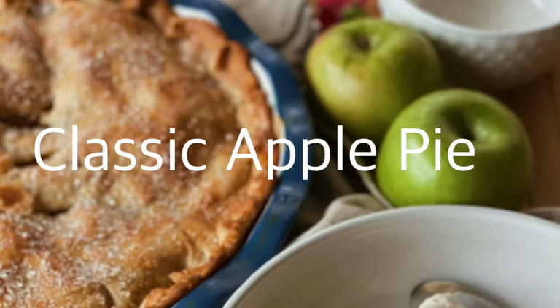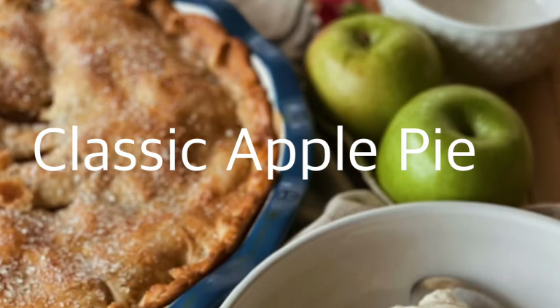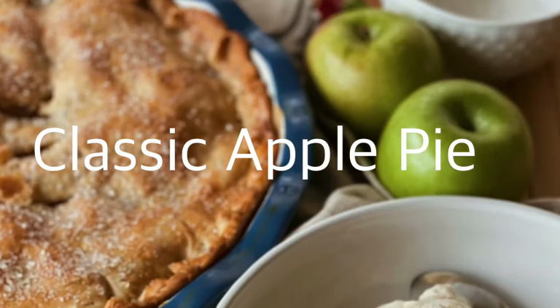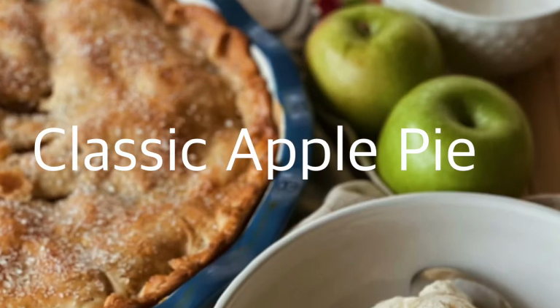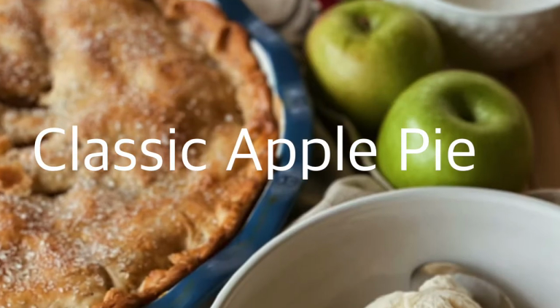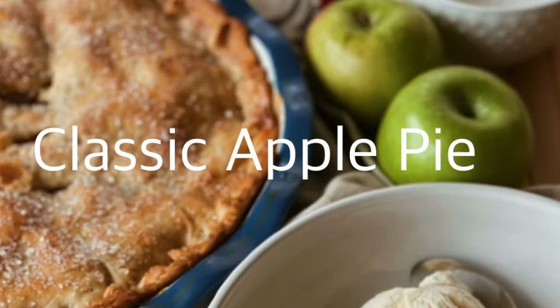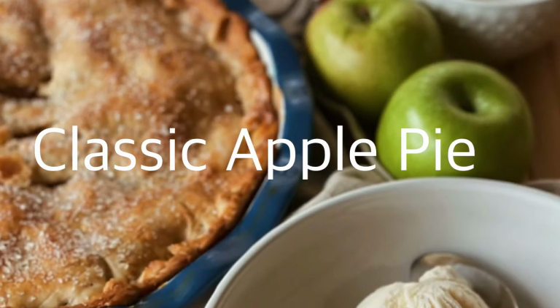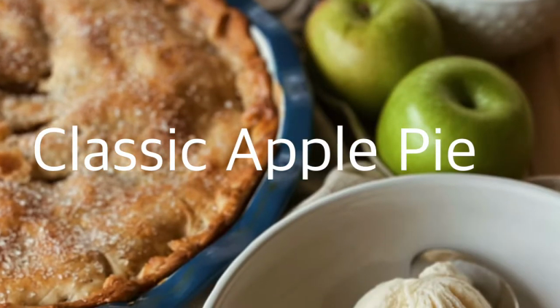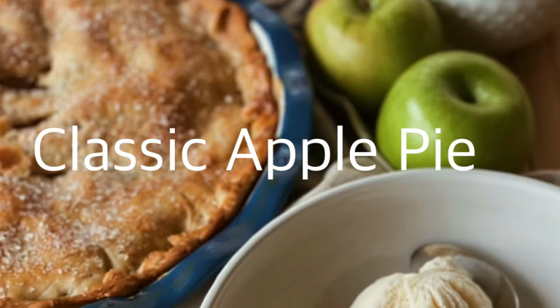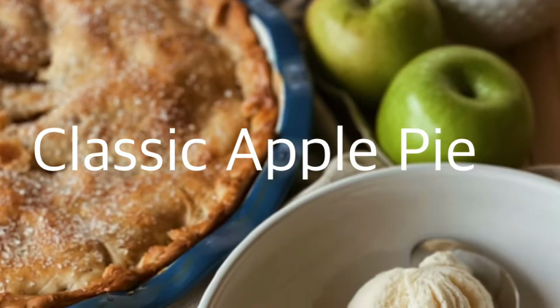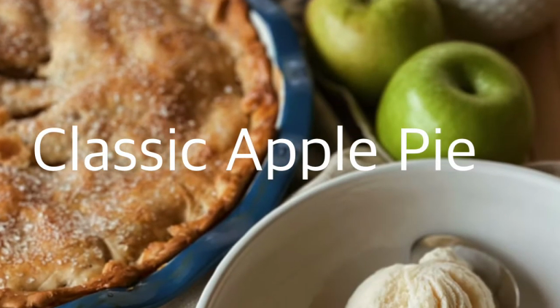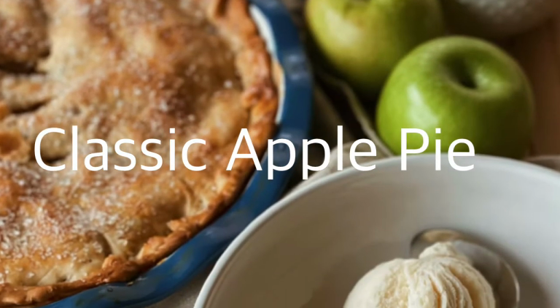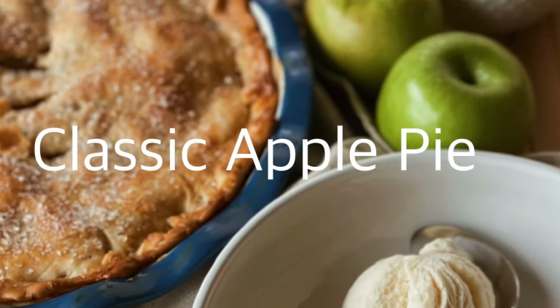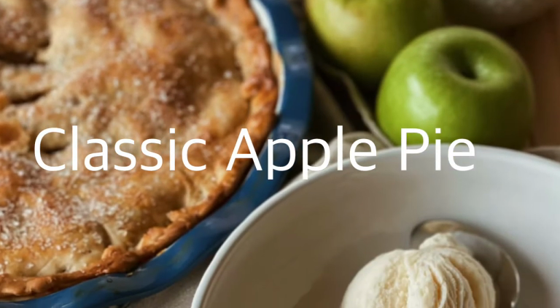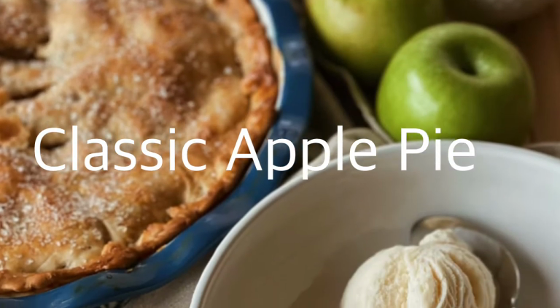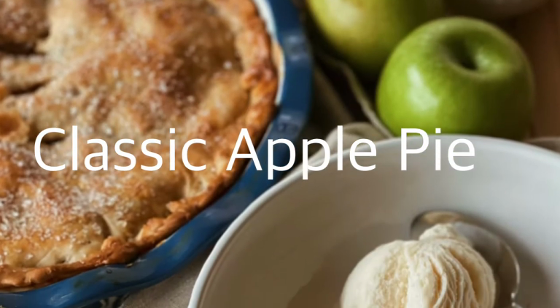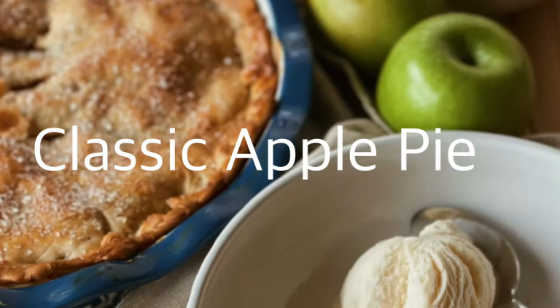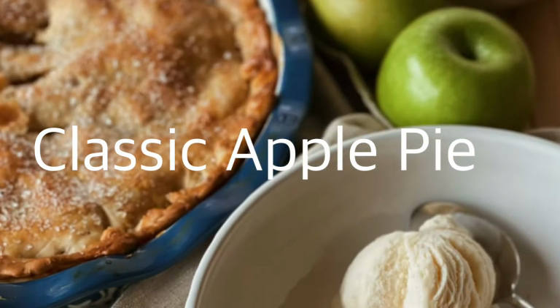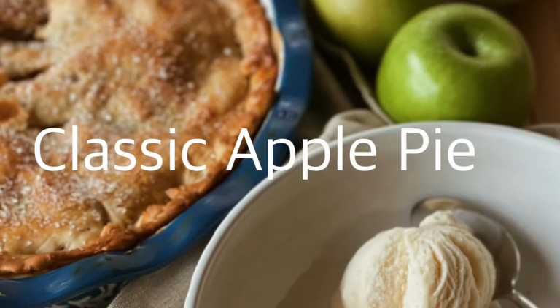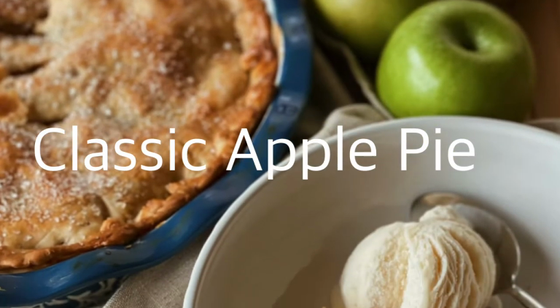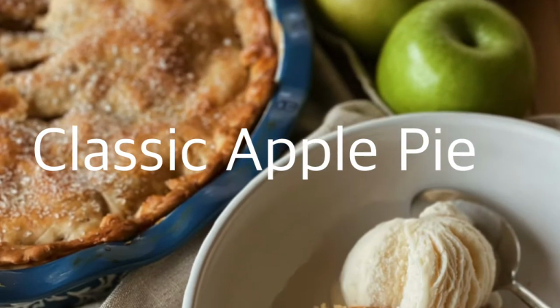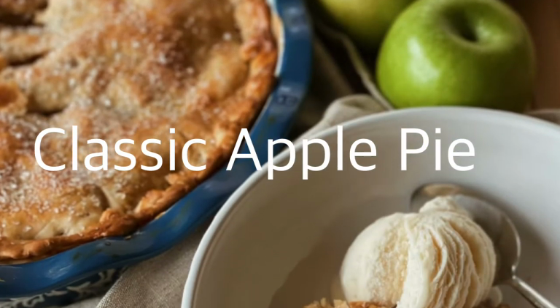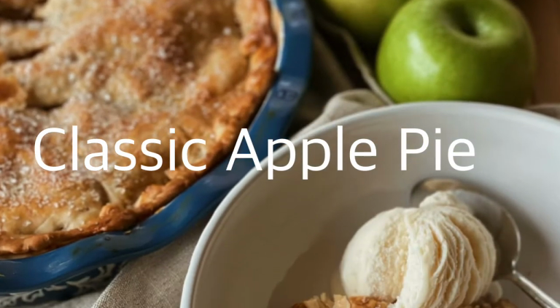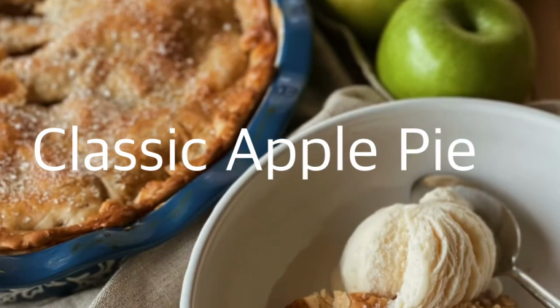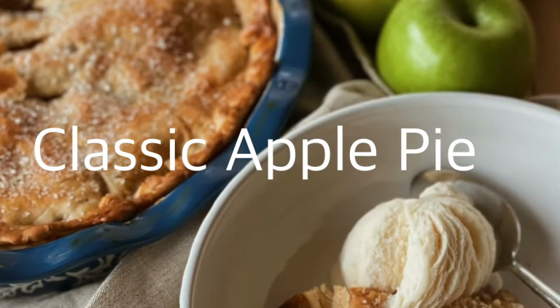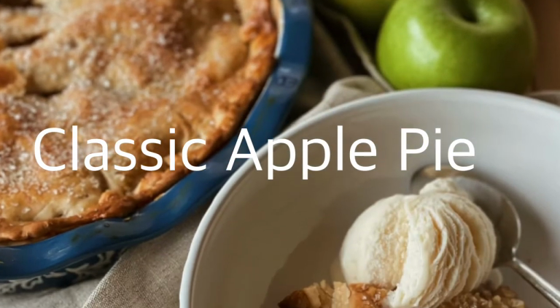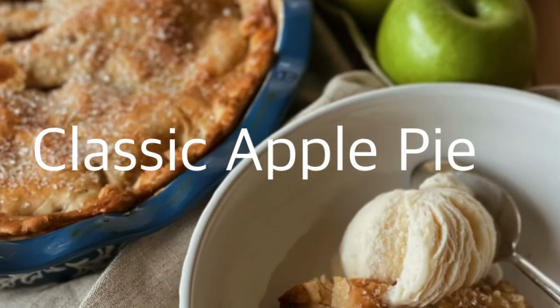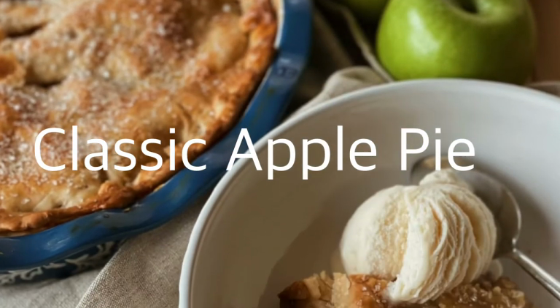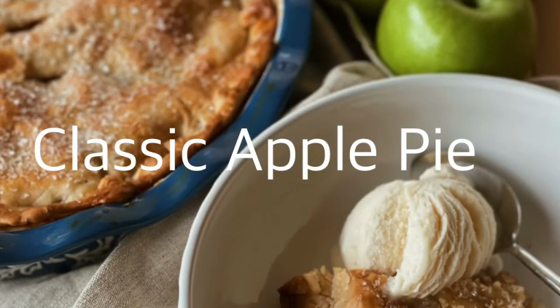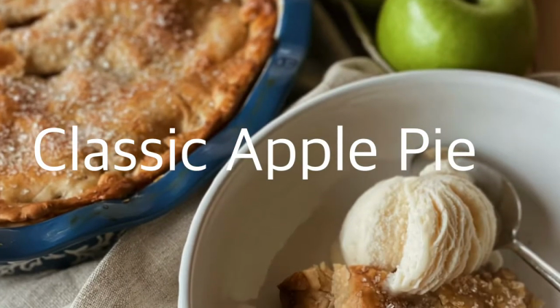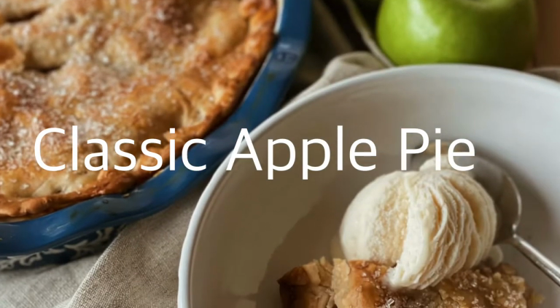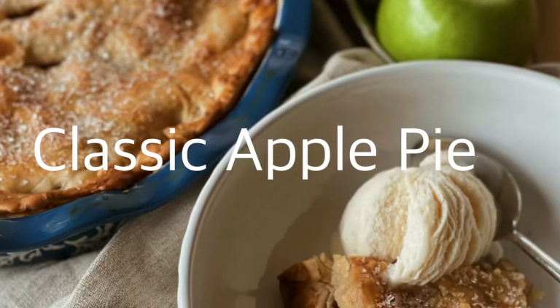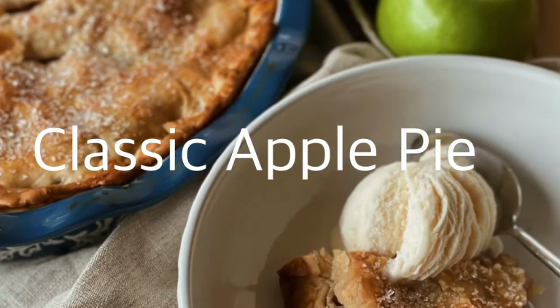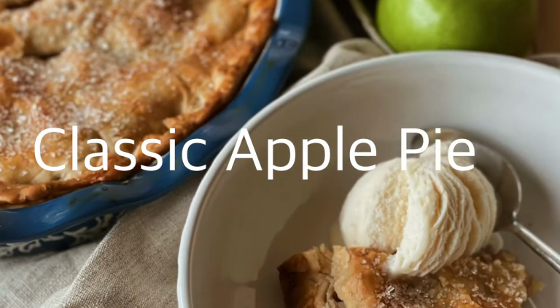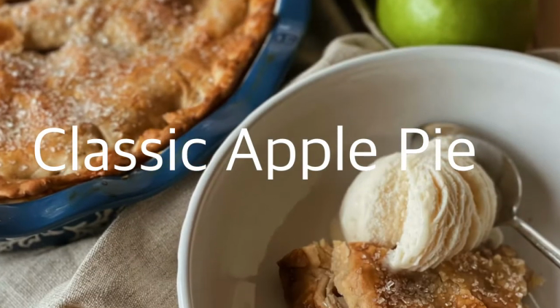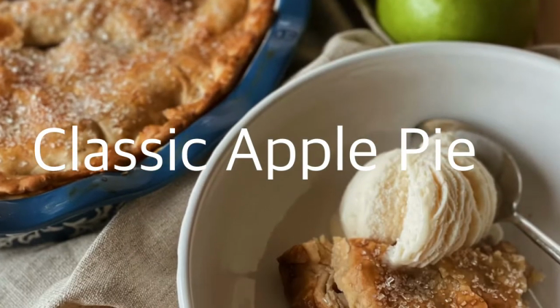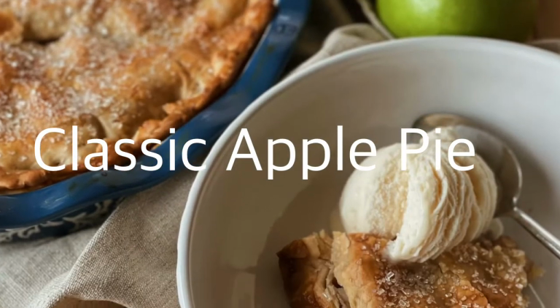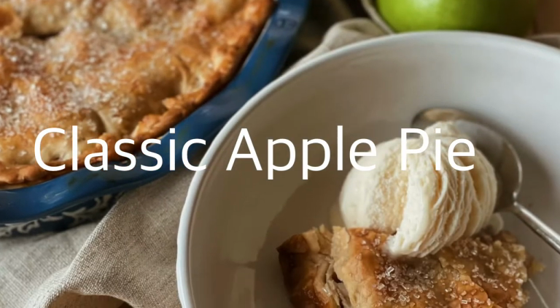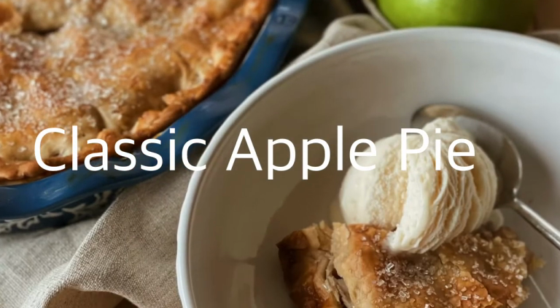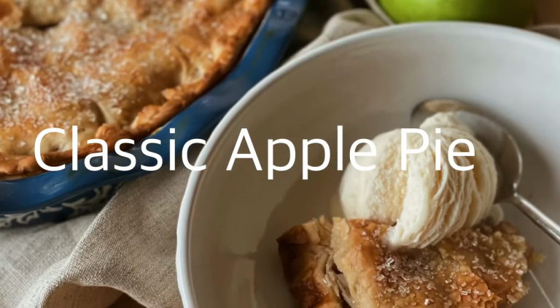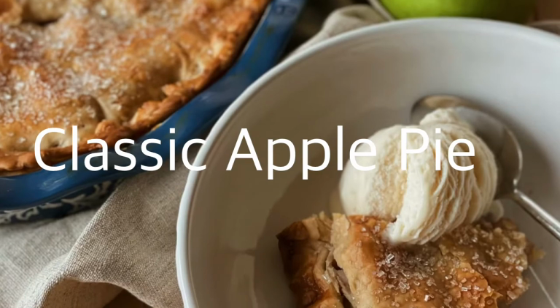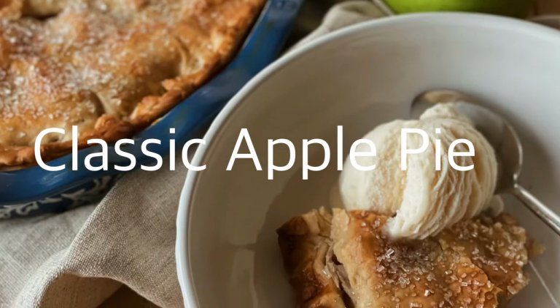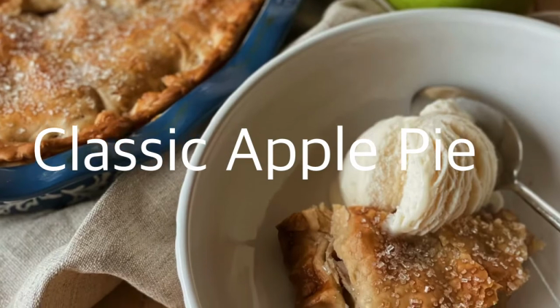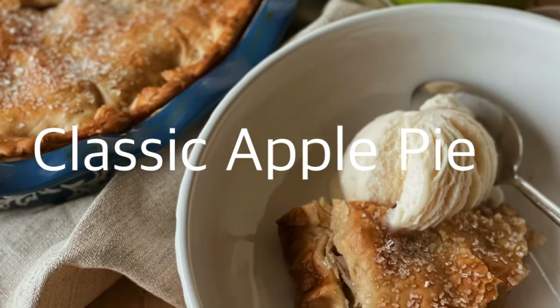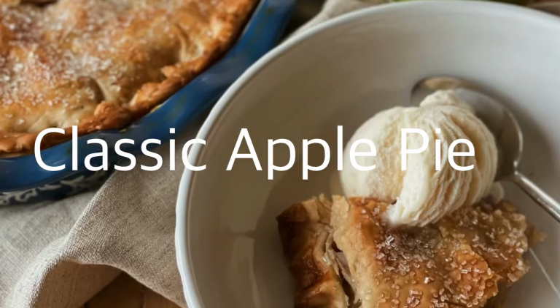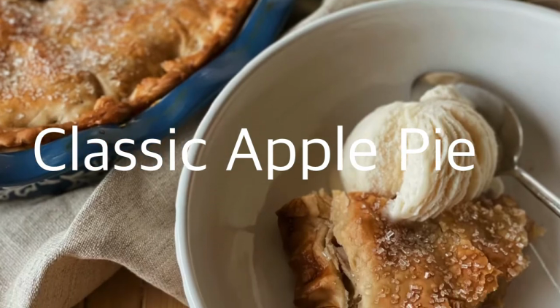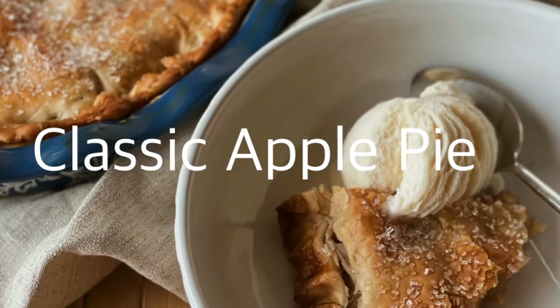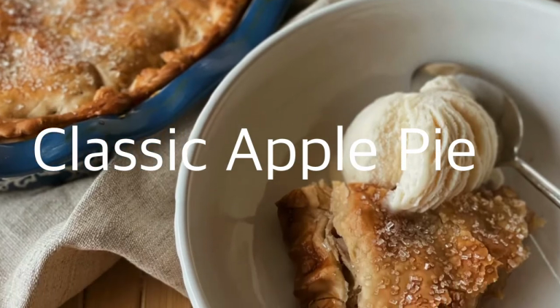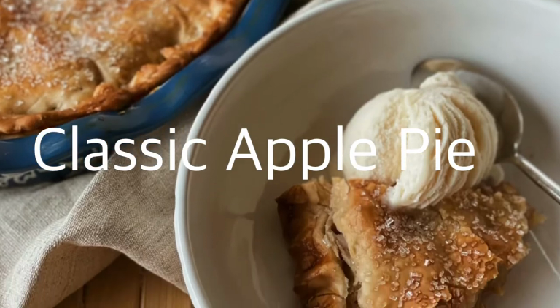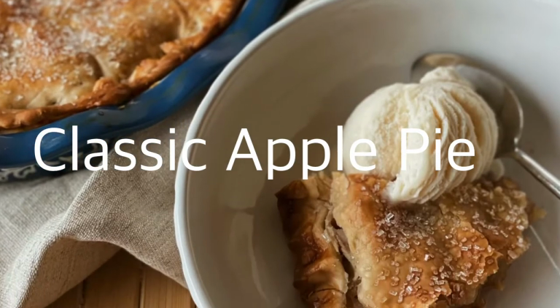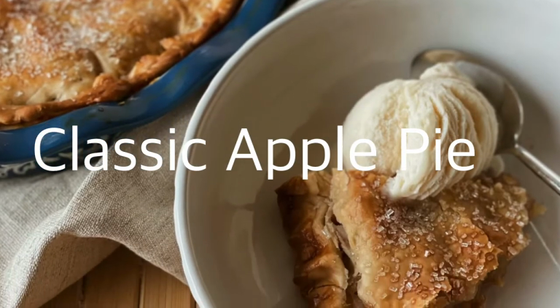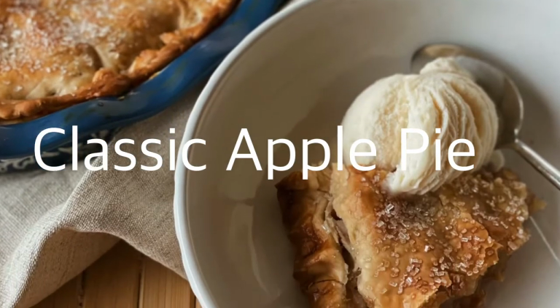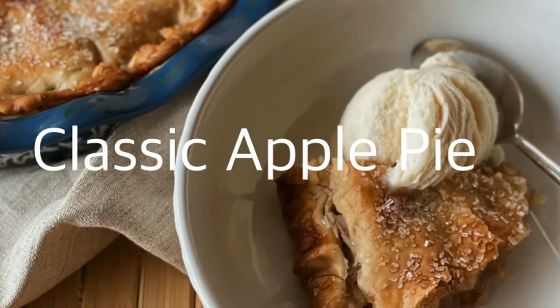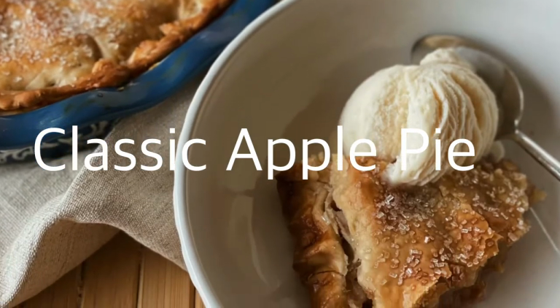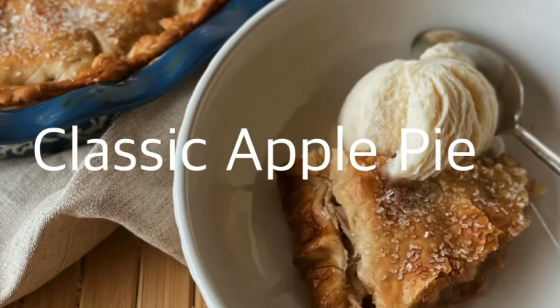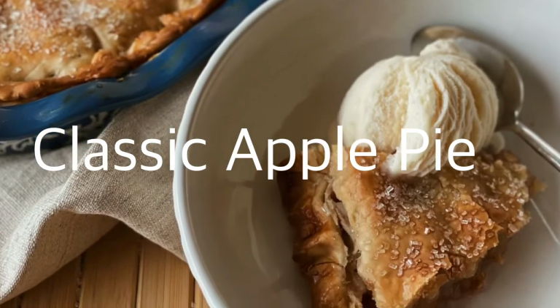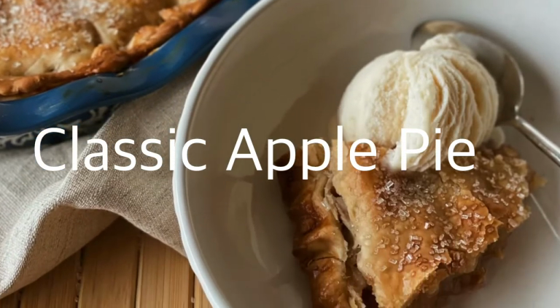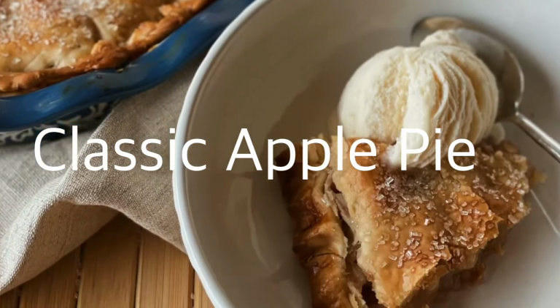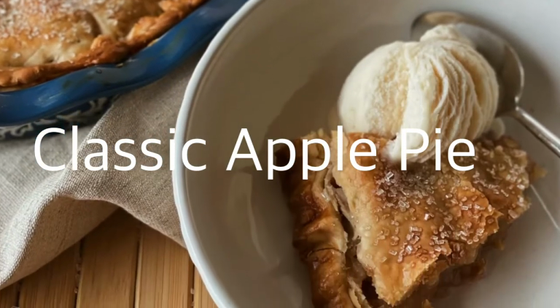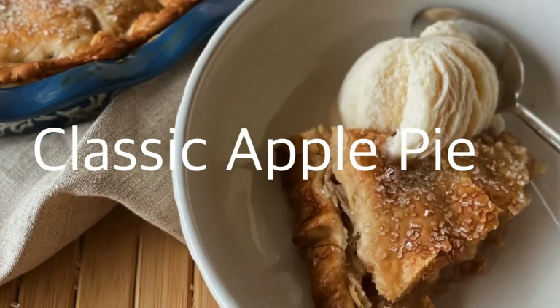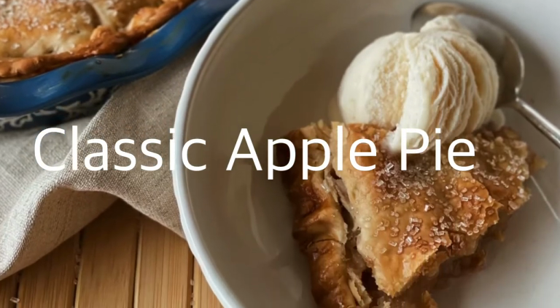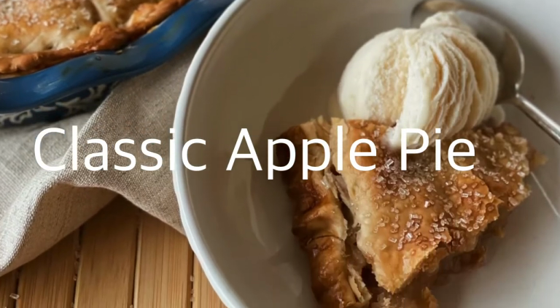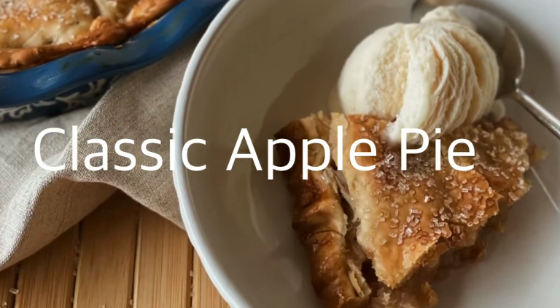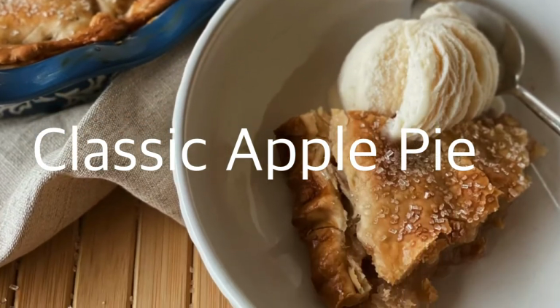Hi and welcome to my kitchen. Thanks for joining me for another weekly video, and this week's recipe is Classic Apple Pie.